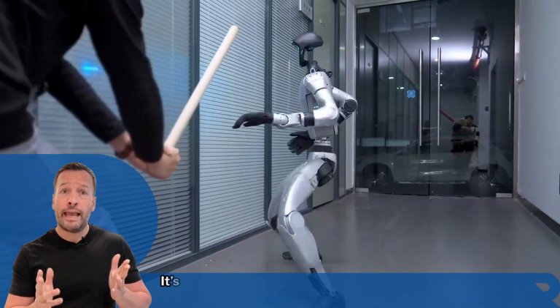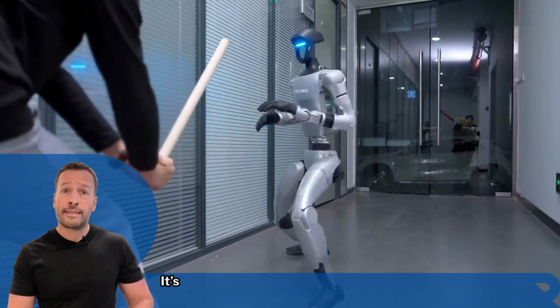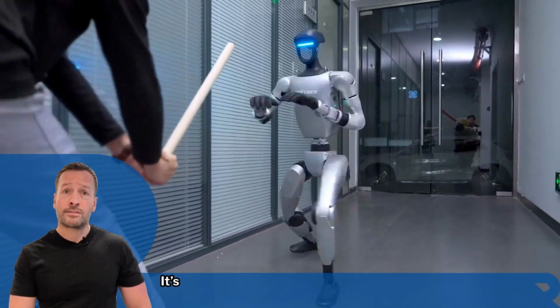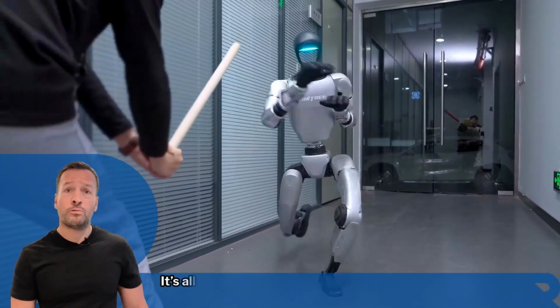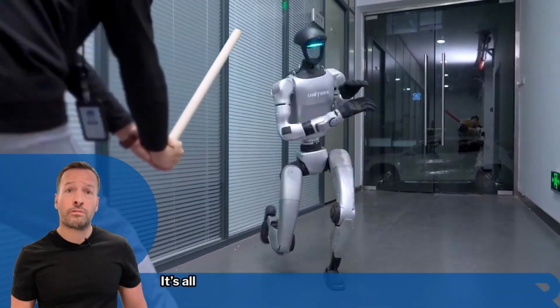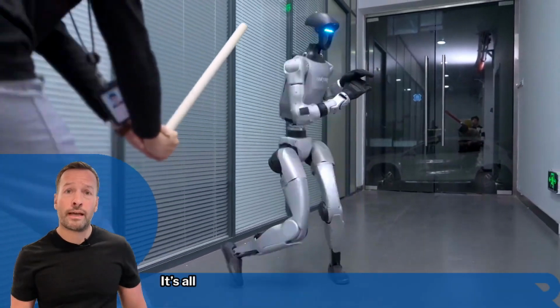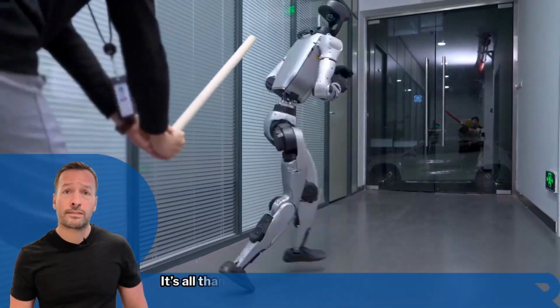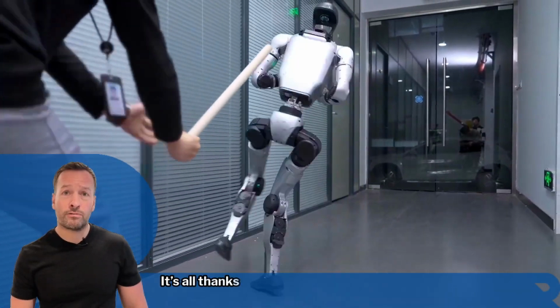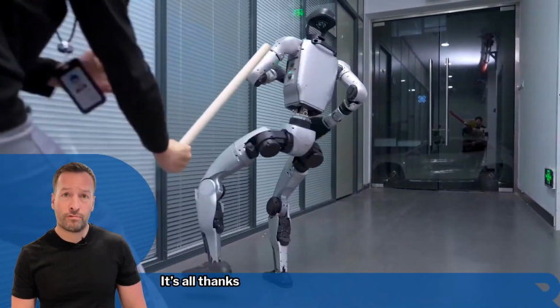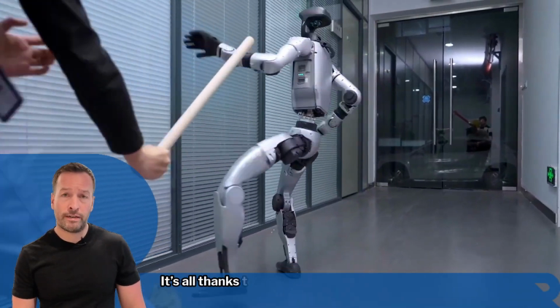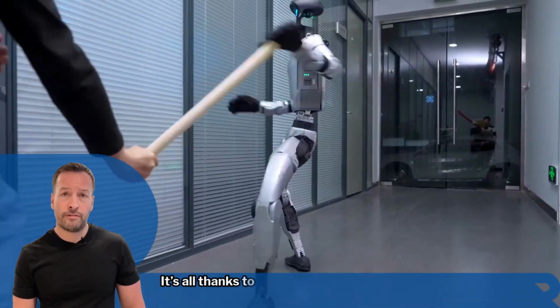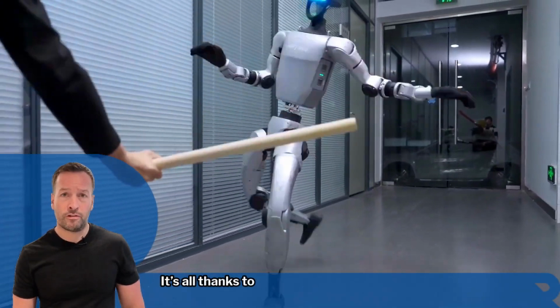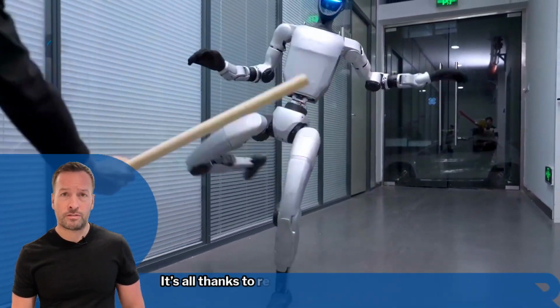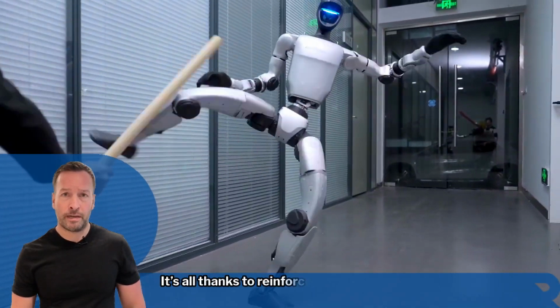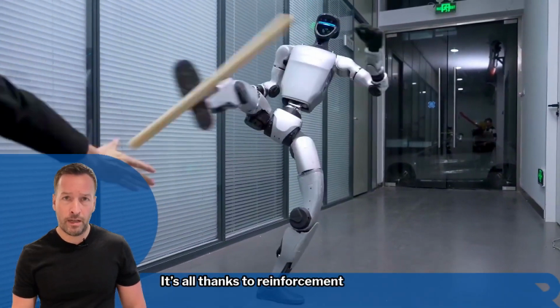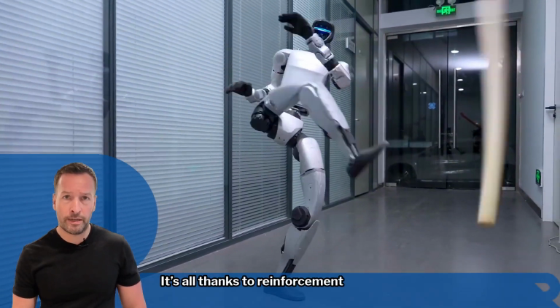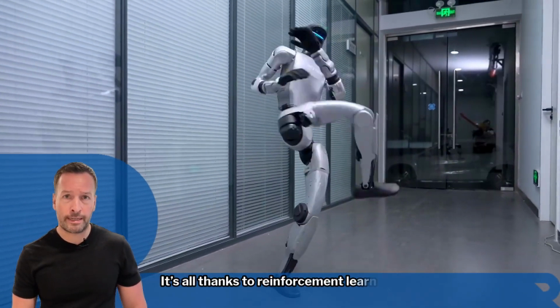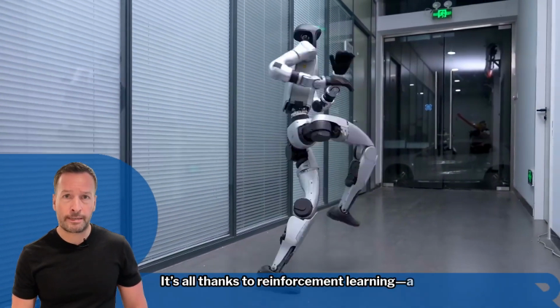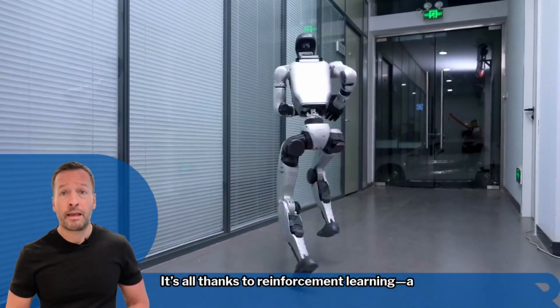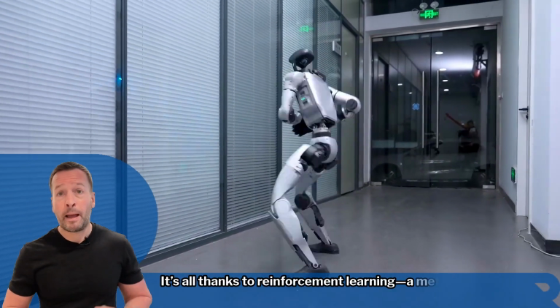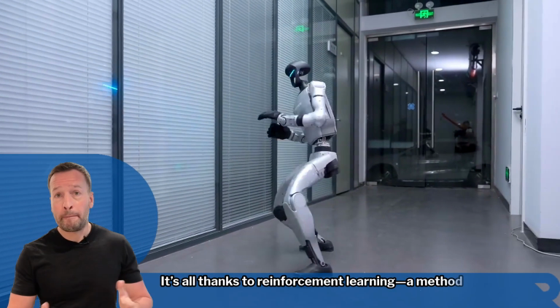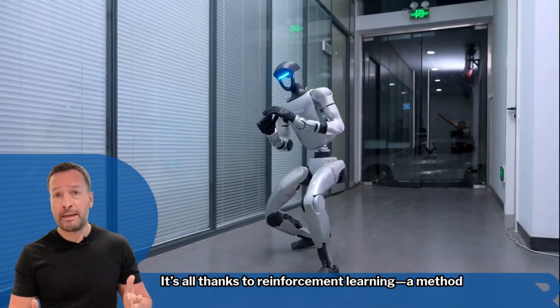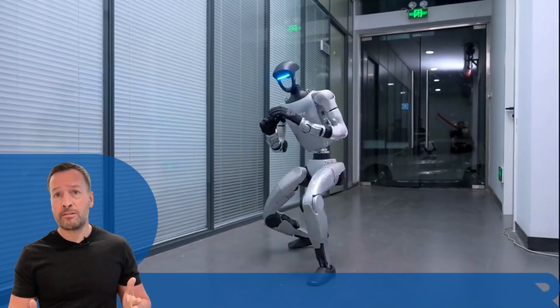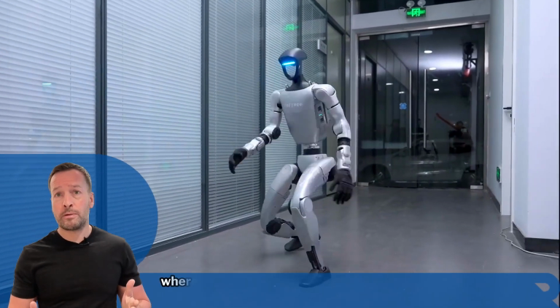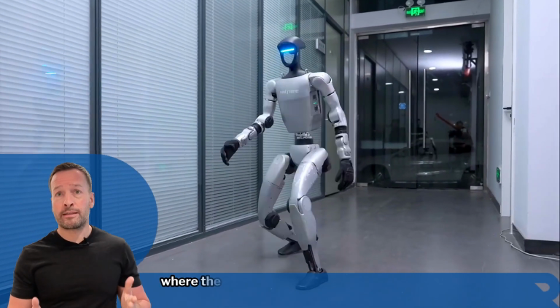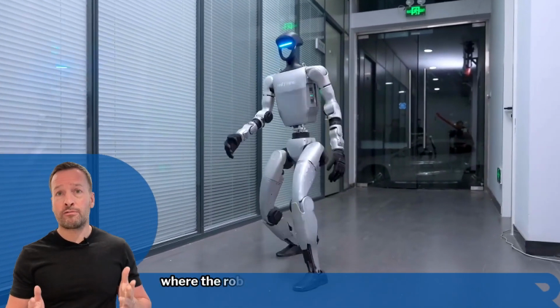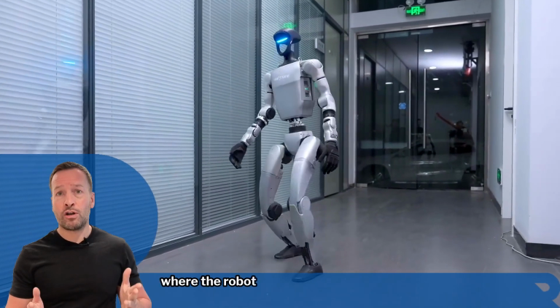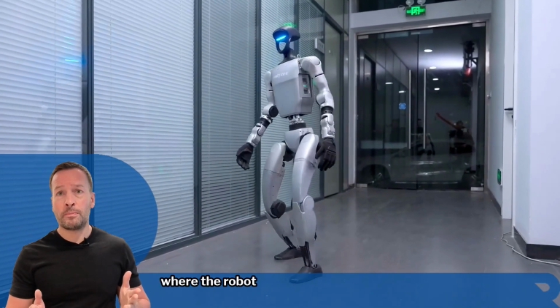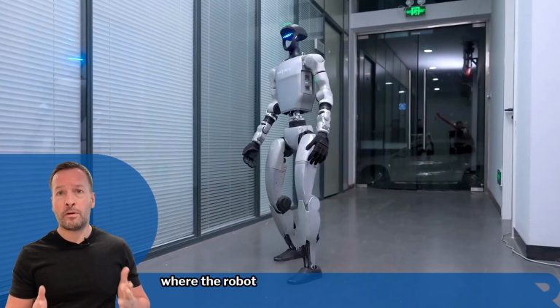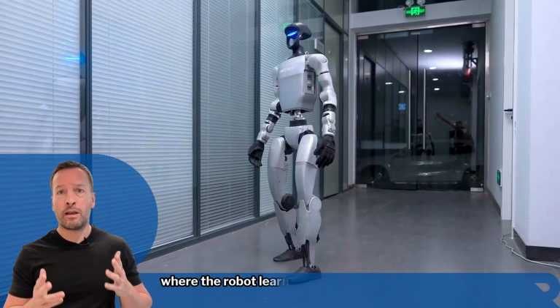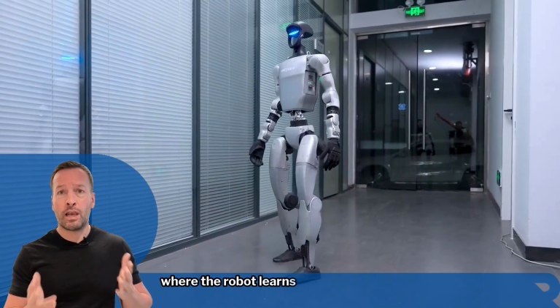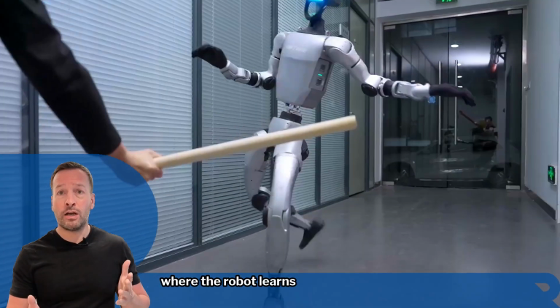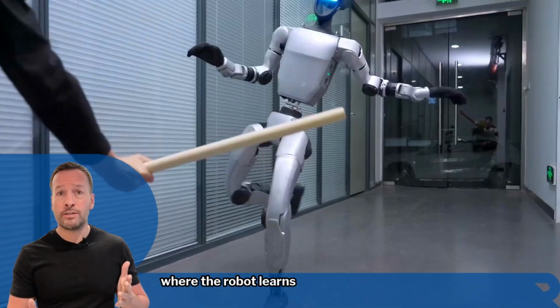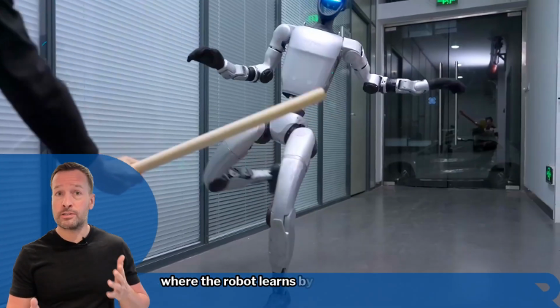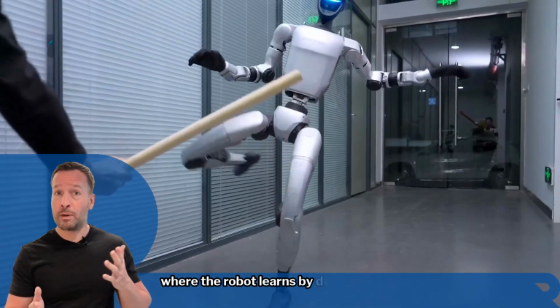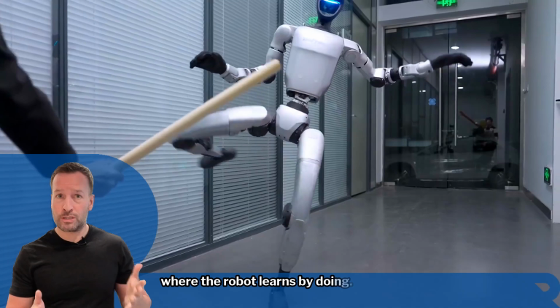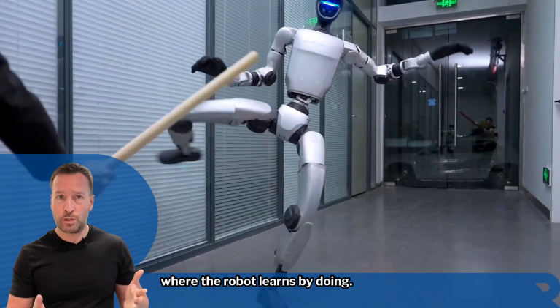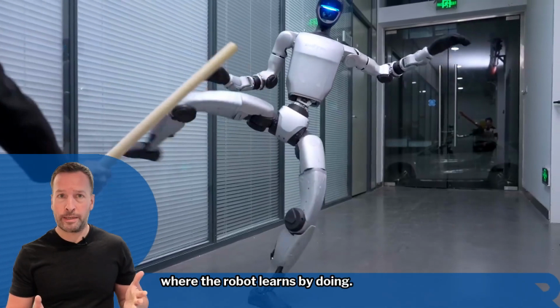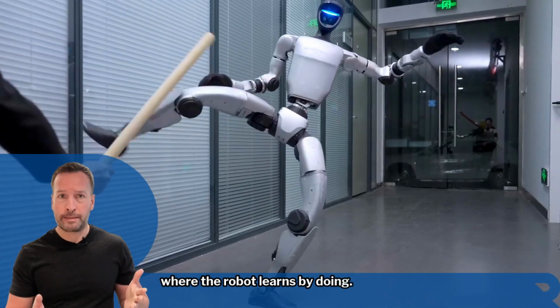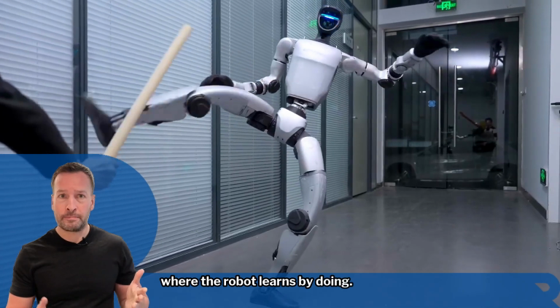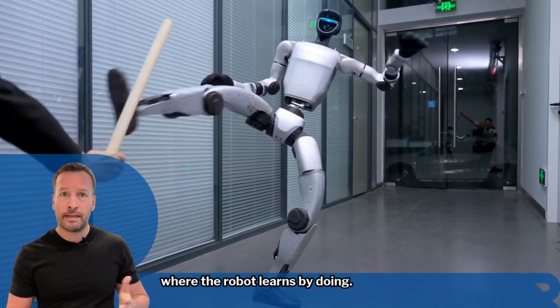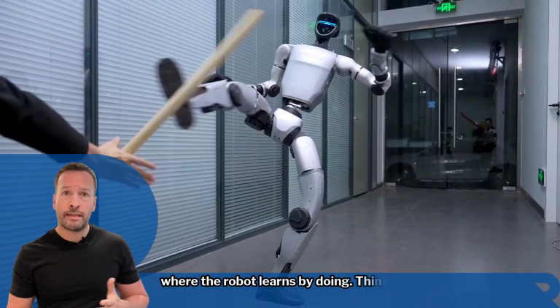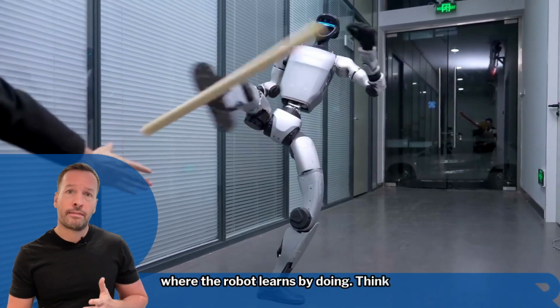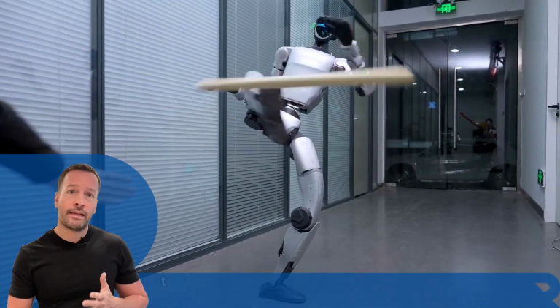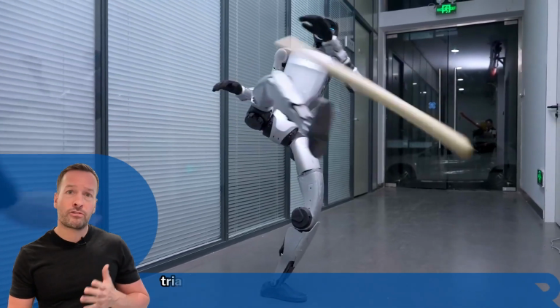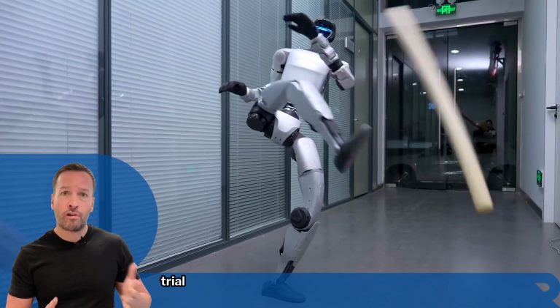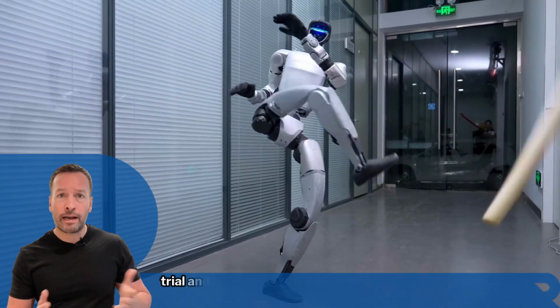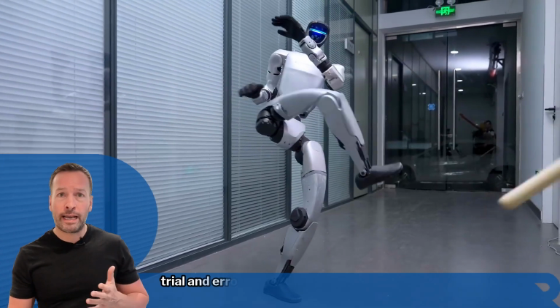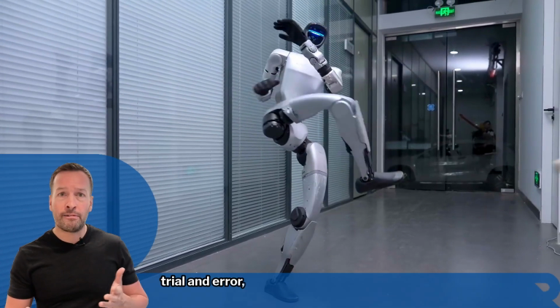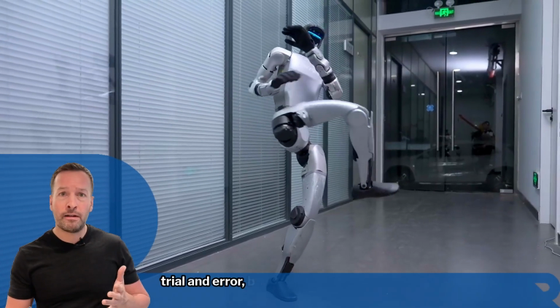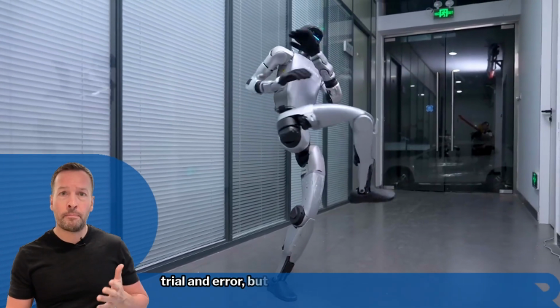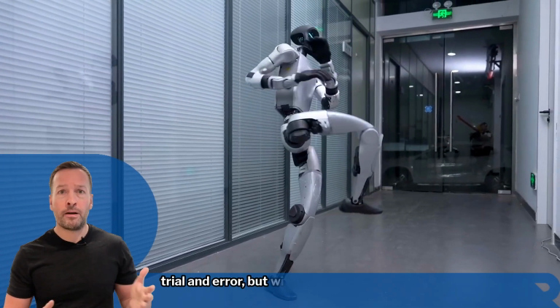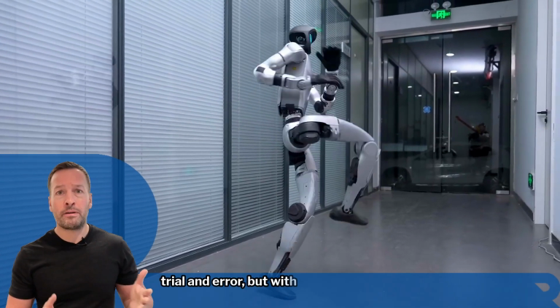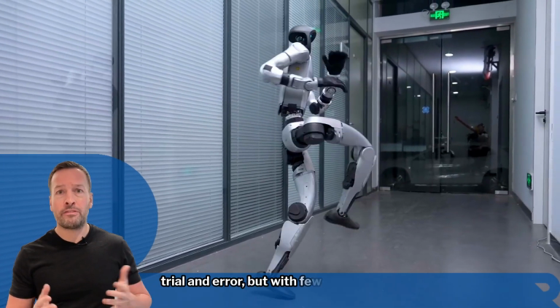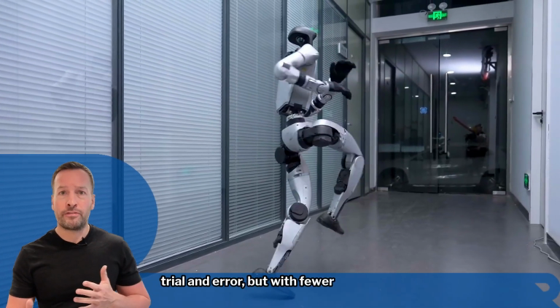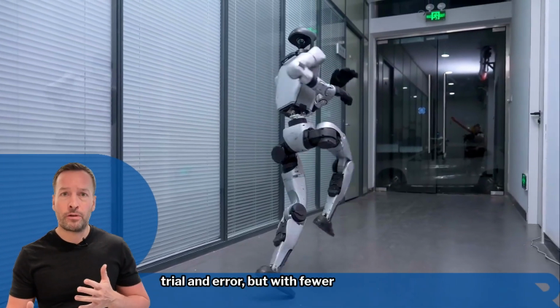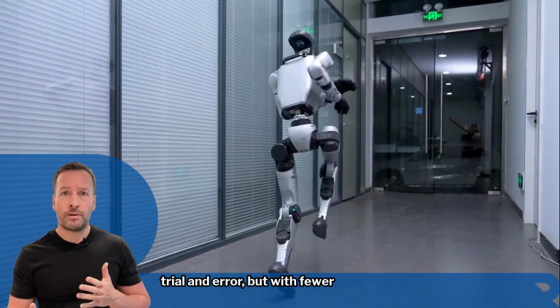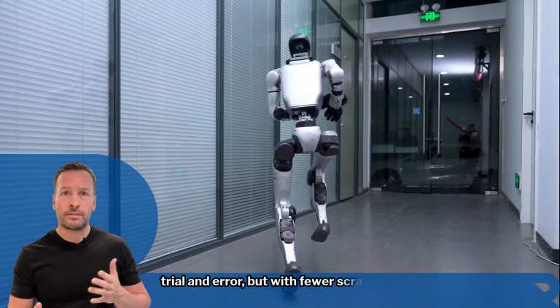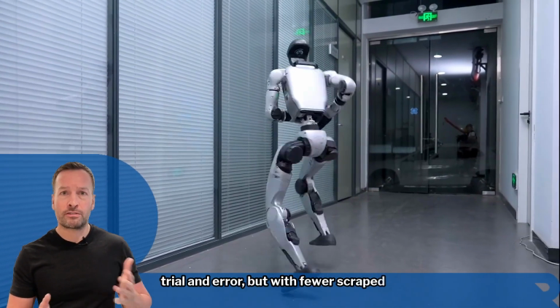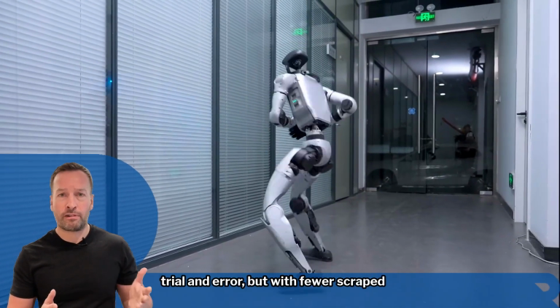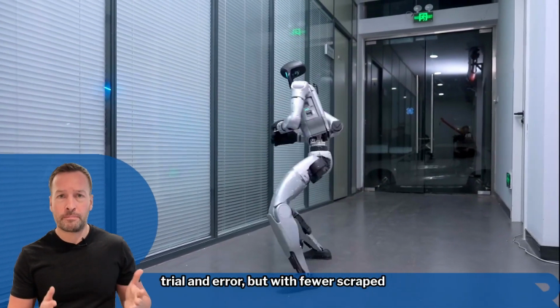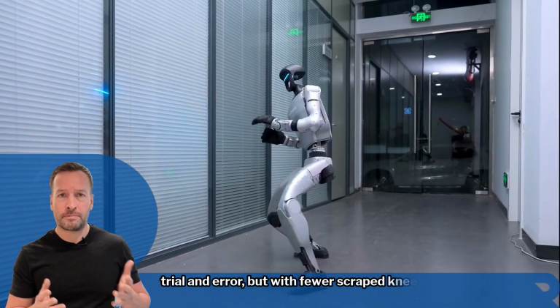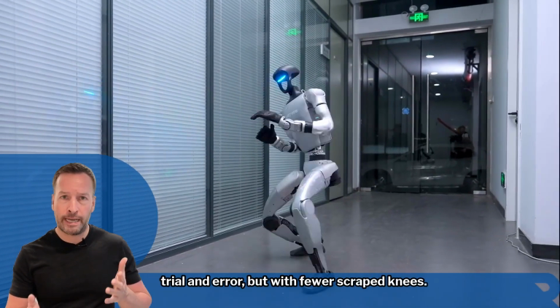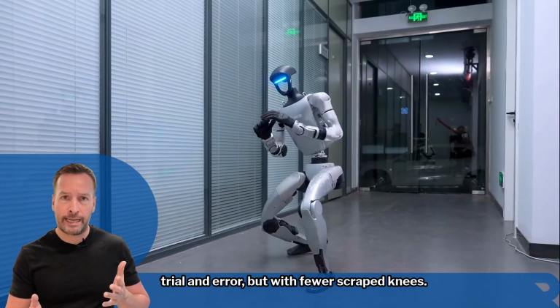It's all thanks to reinforcement learning — a method where the robot learns by doing. Think trial and error, but with fewer scraped knees.